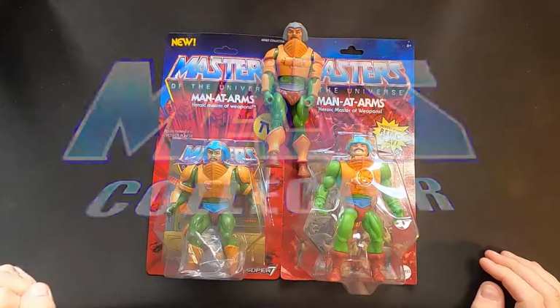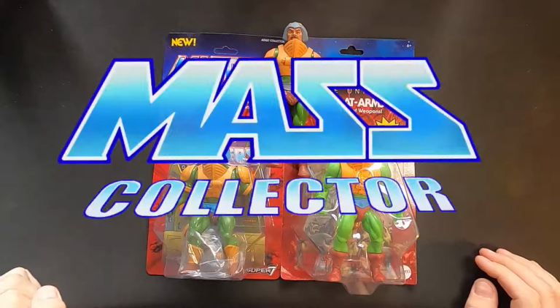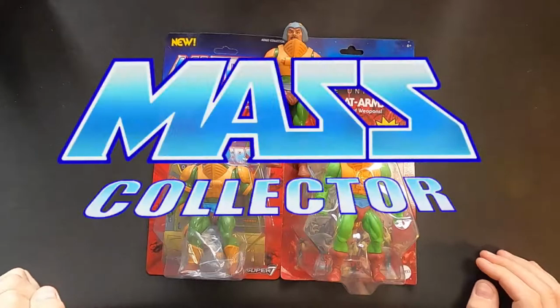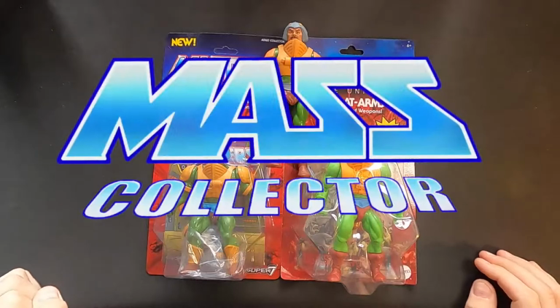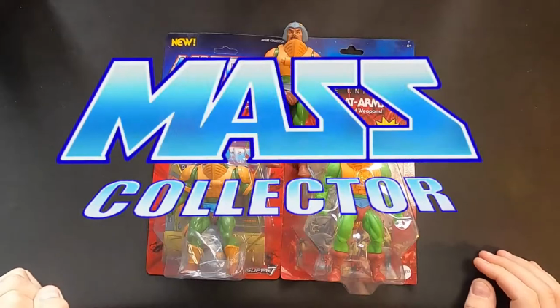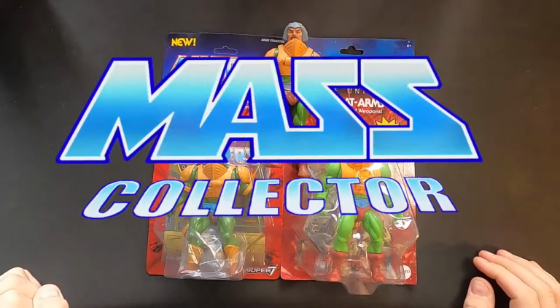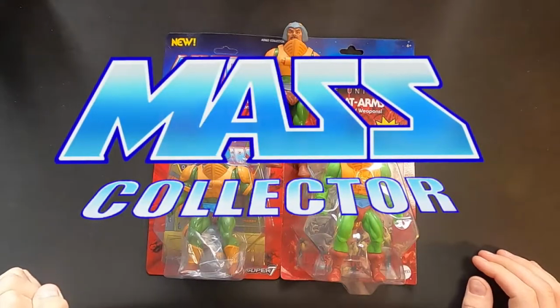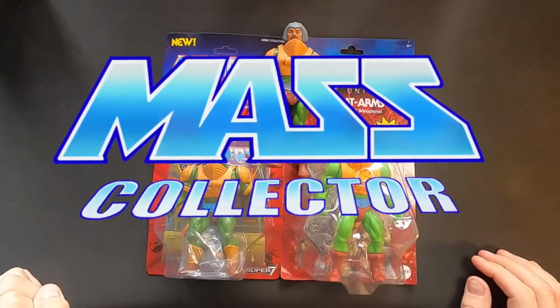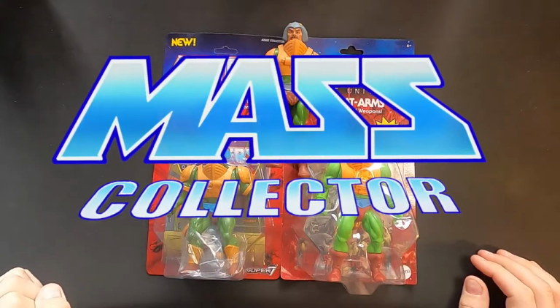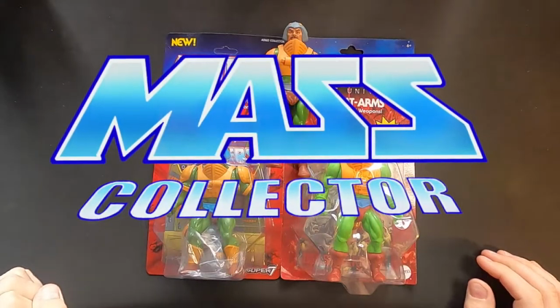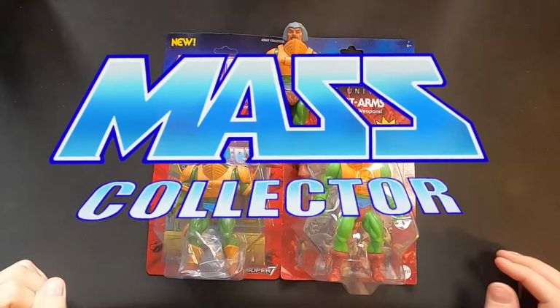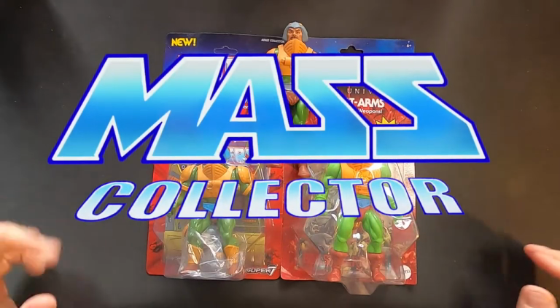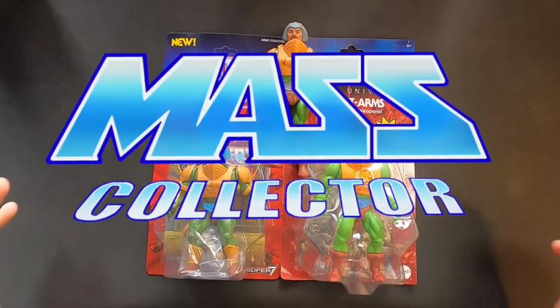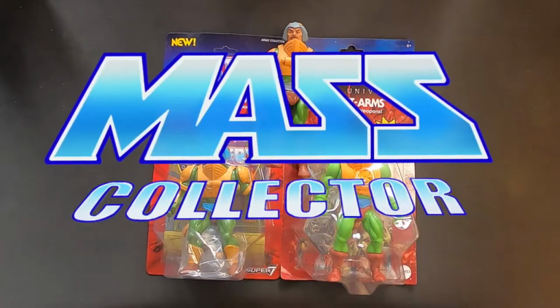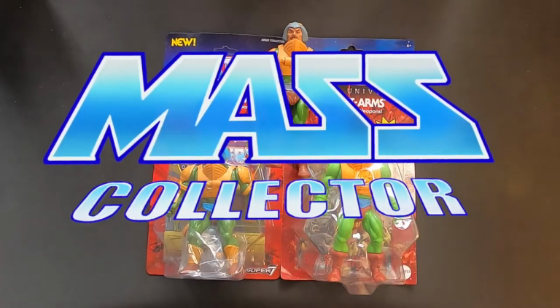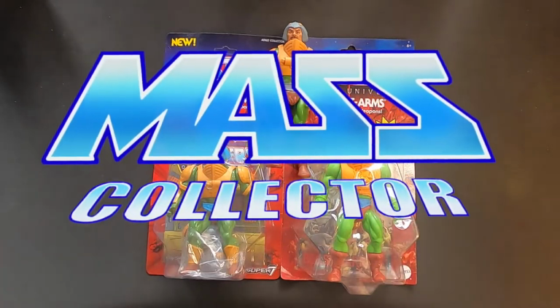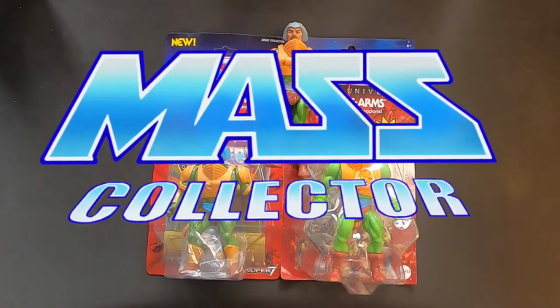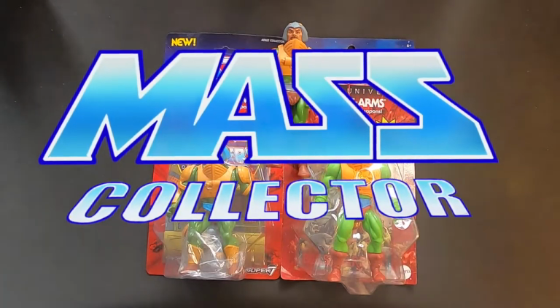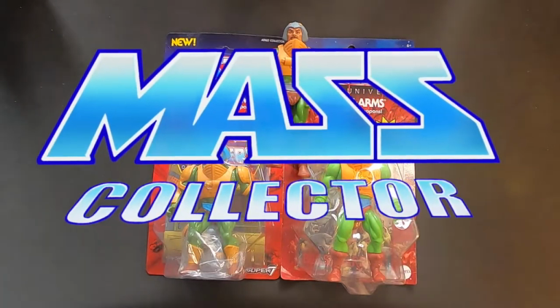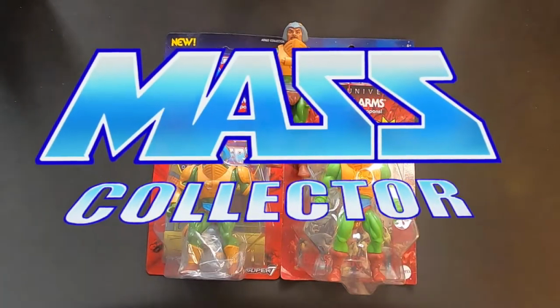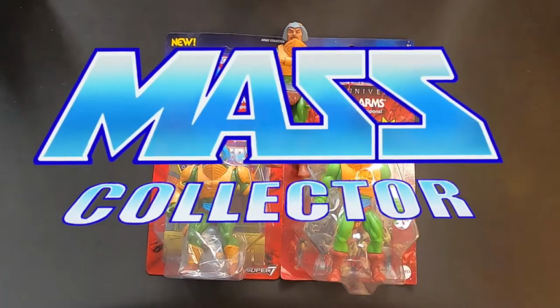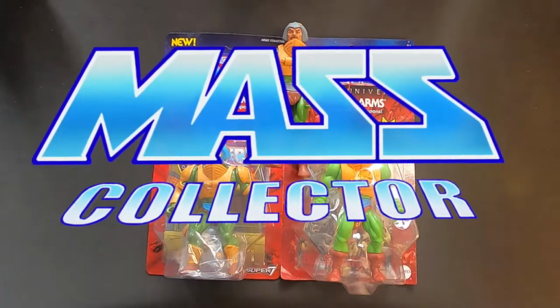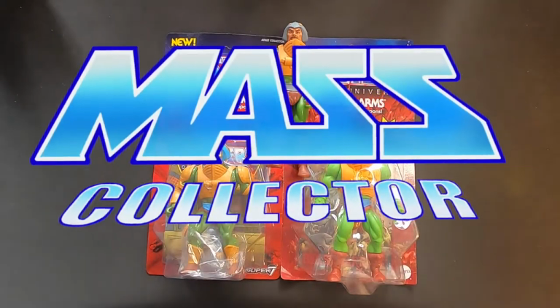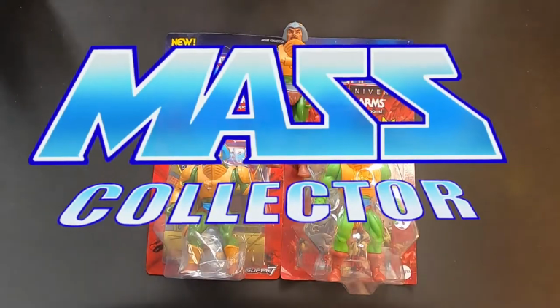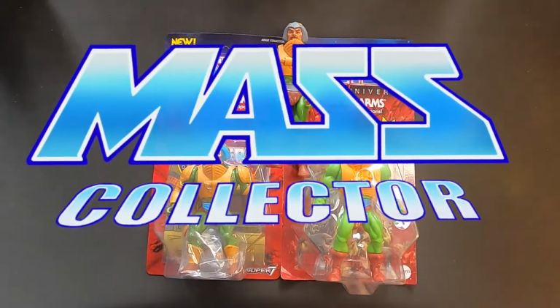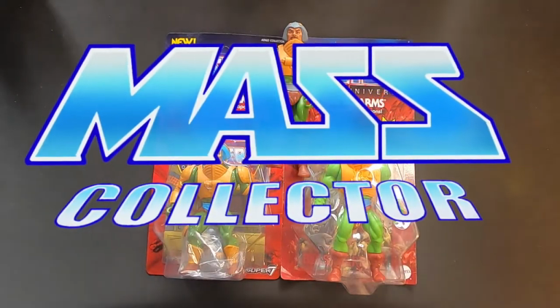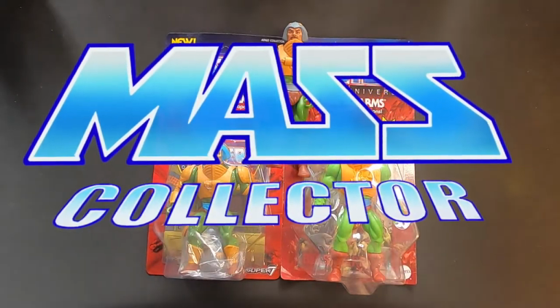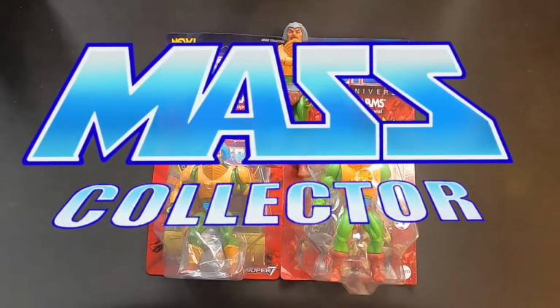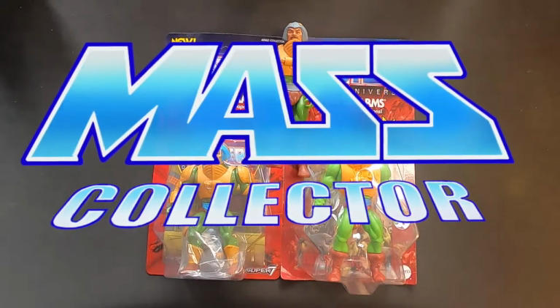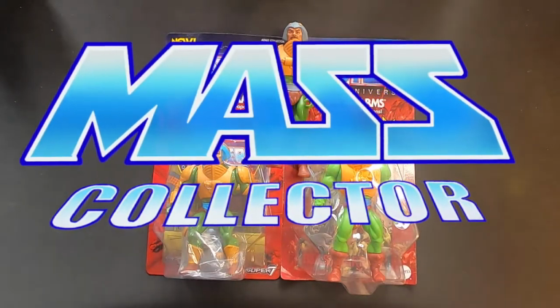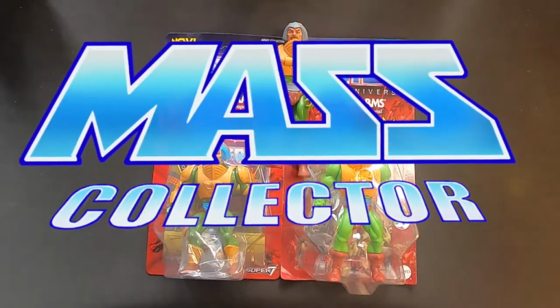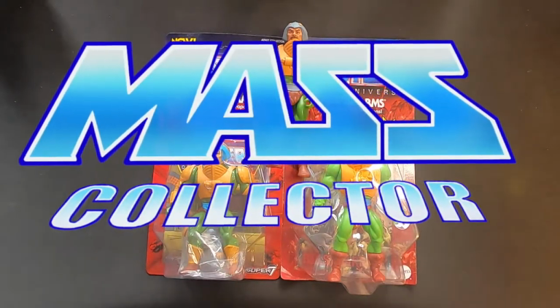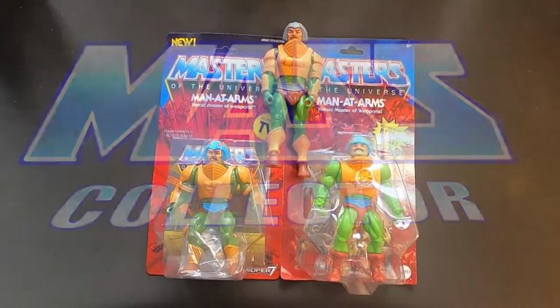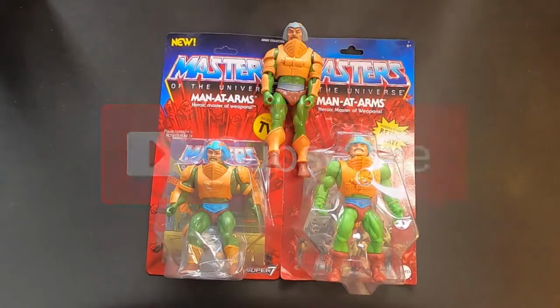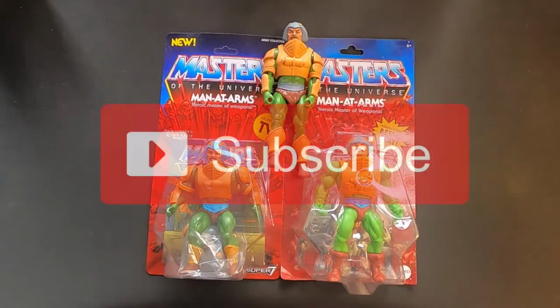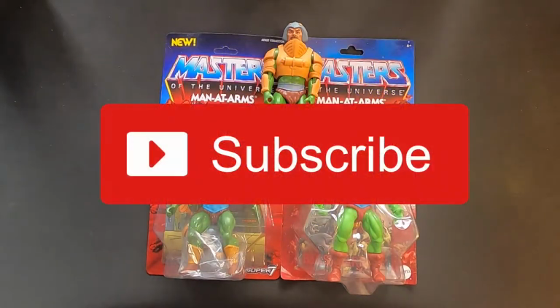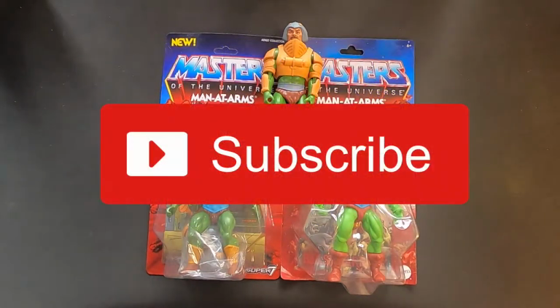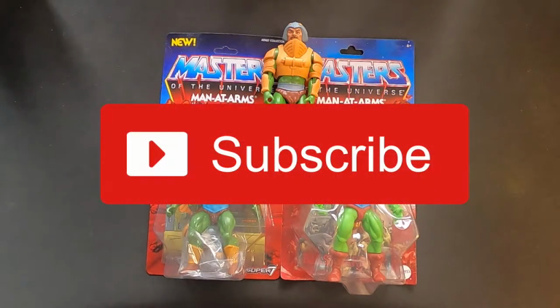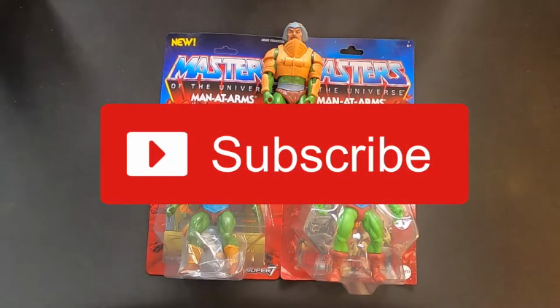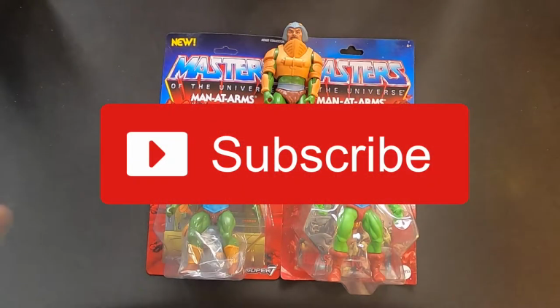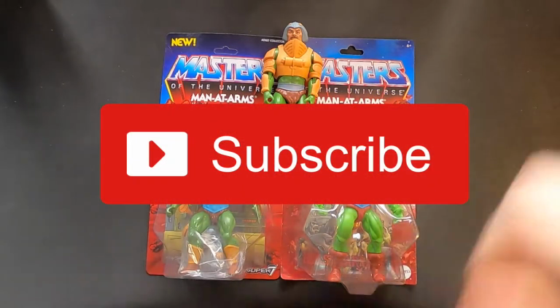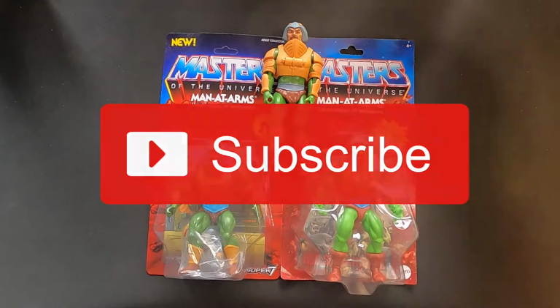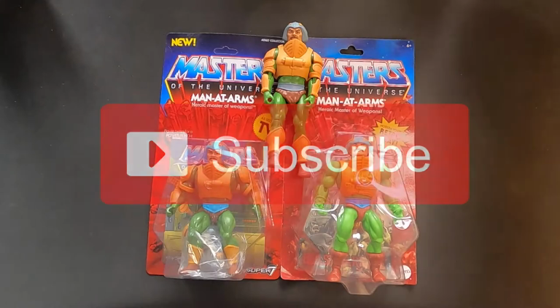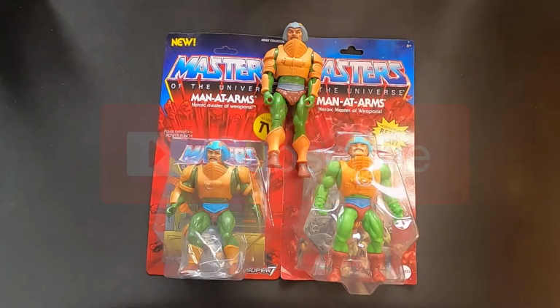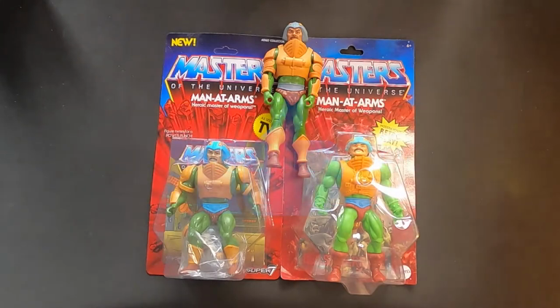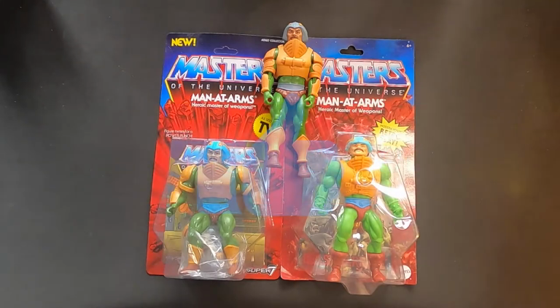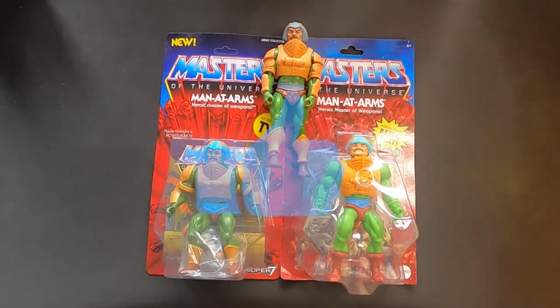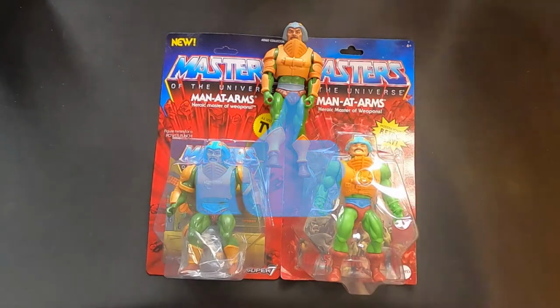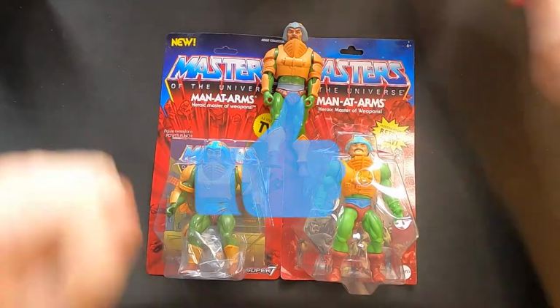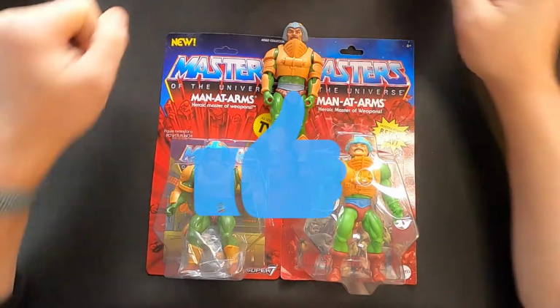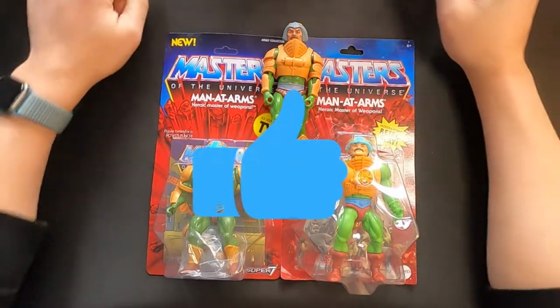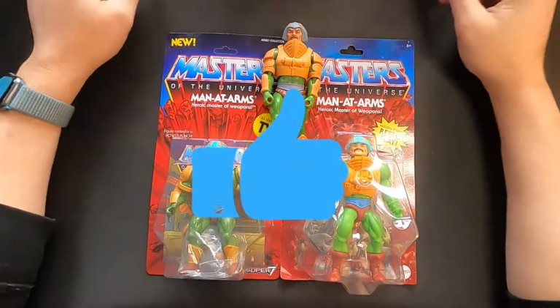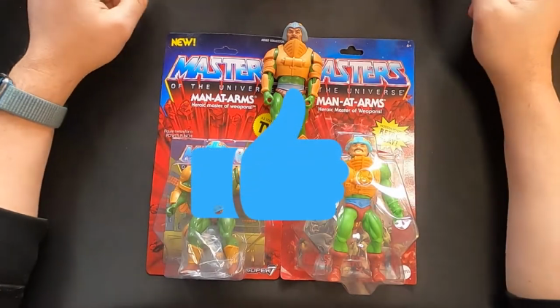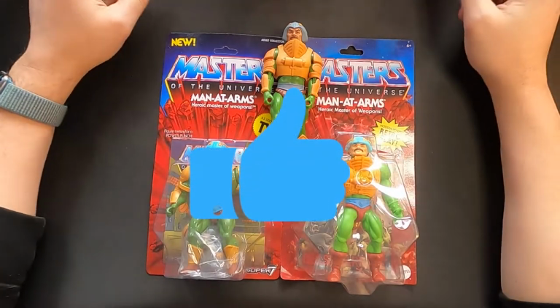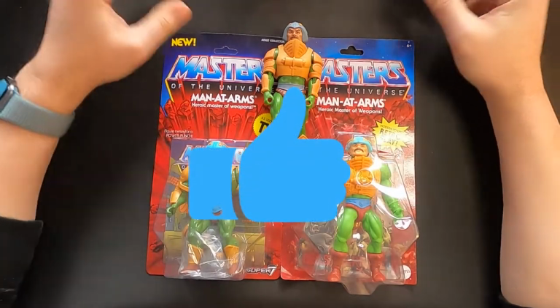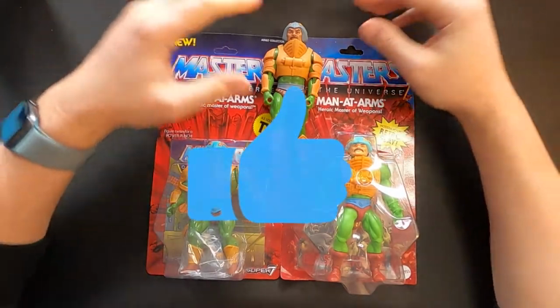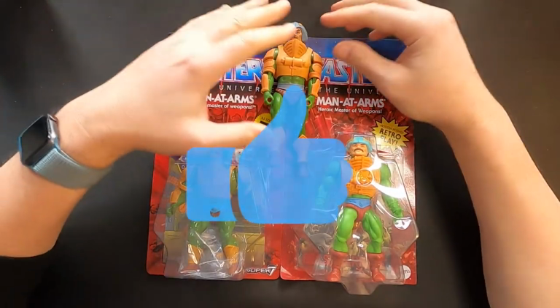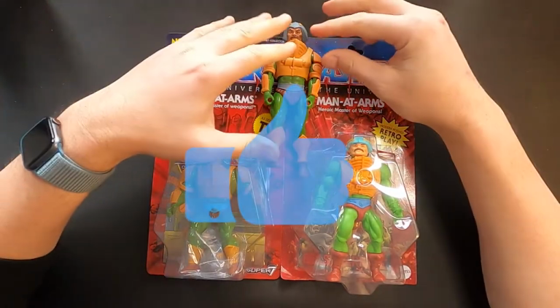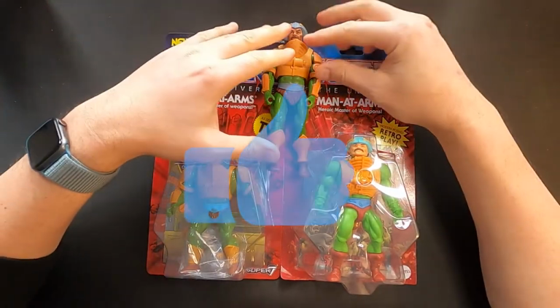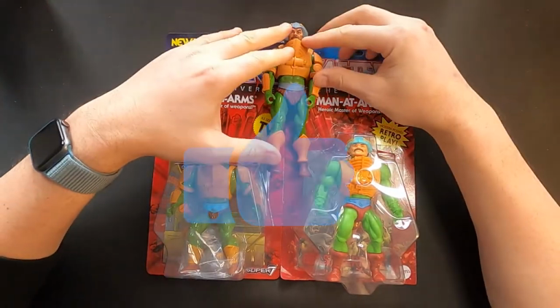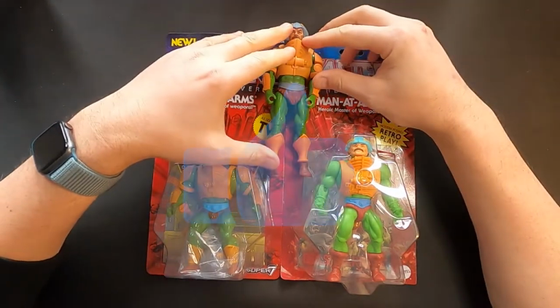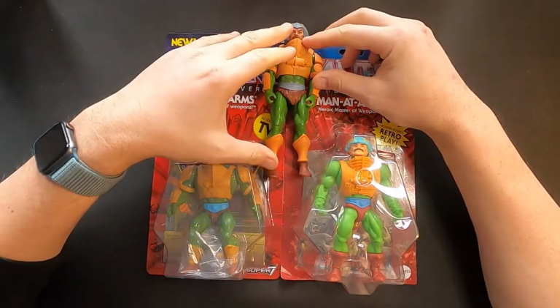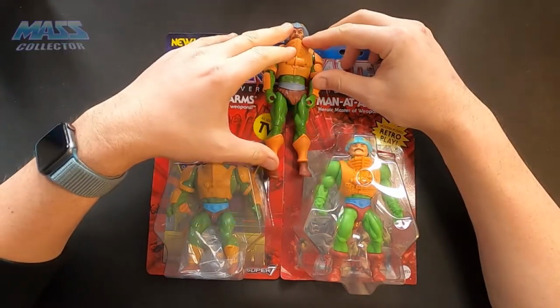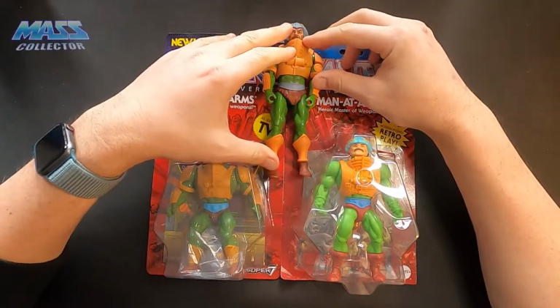What's good YouTube? Nate with Master Collector, back with another Masters of the Universe comparison video. Today we got Man-at-Arms.